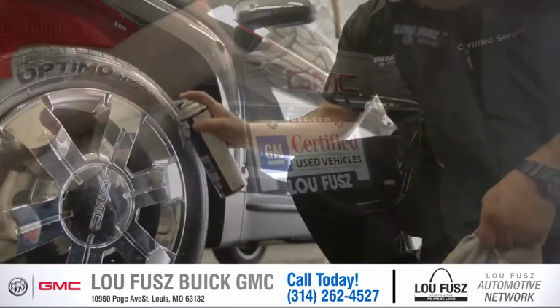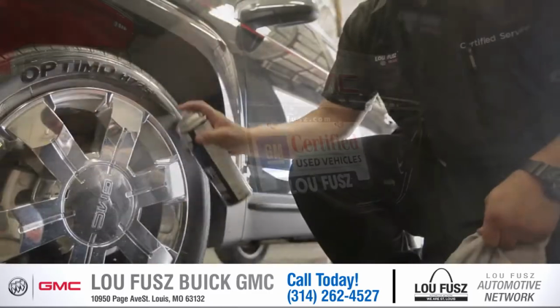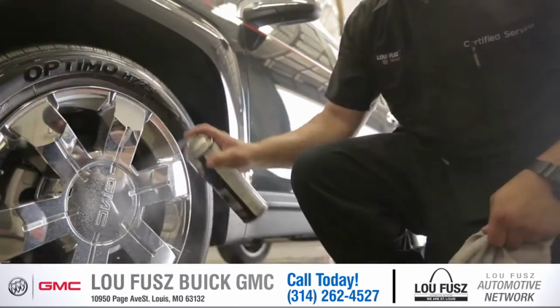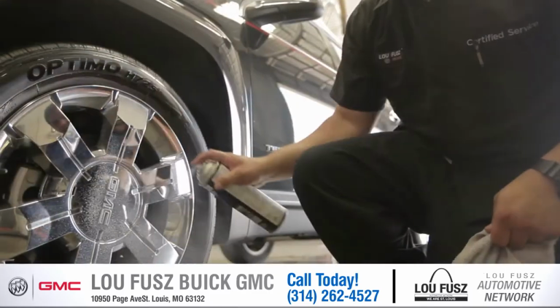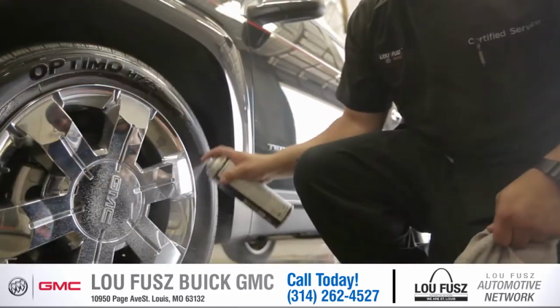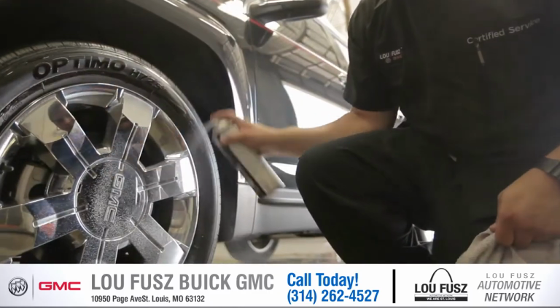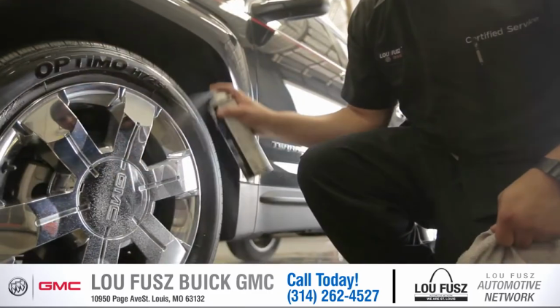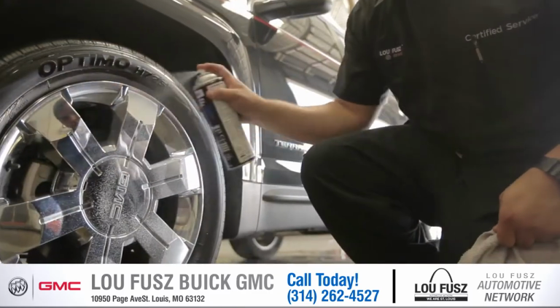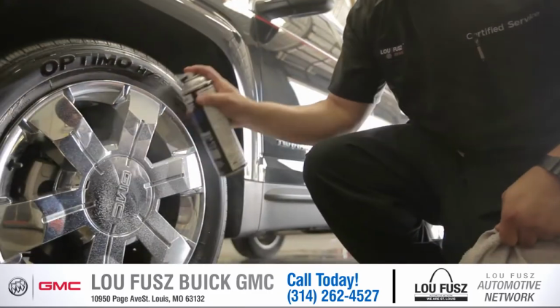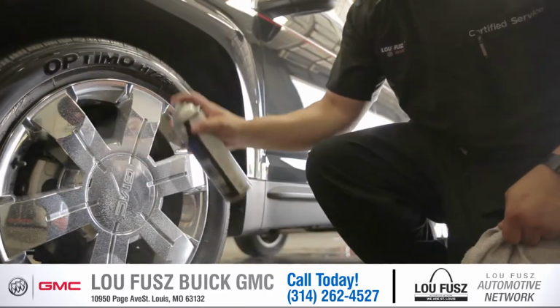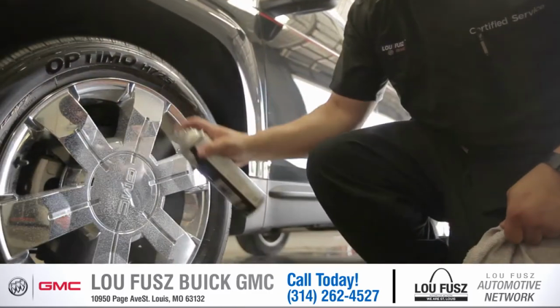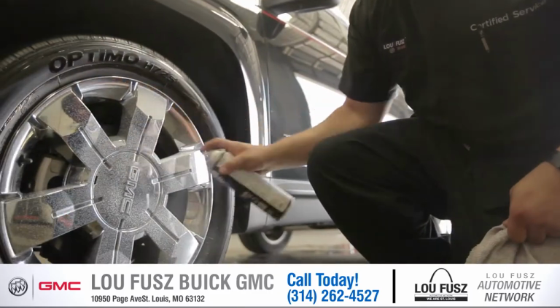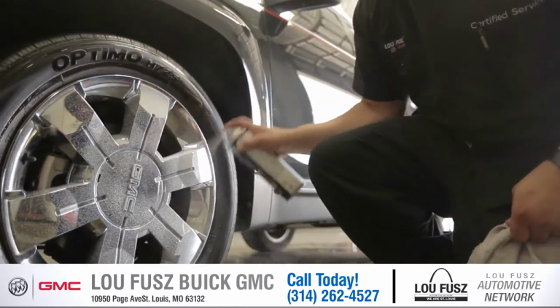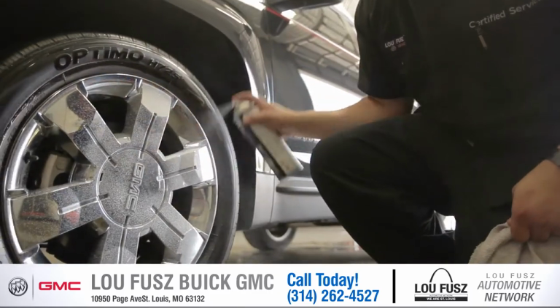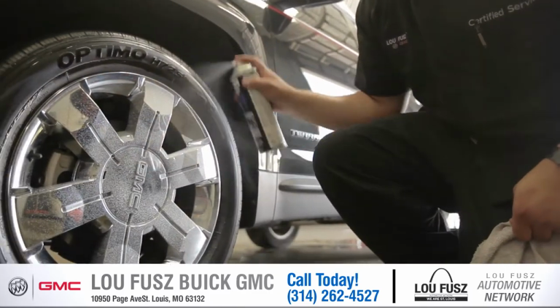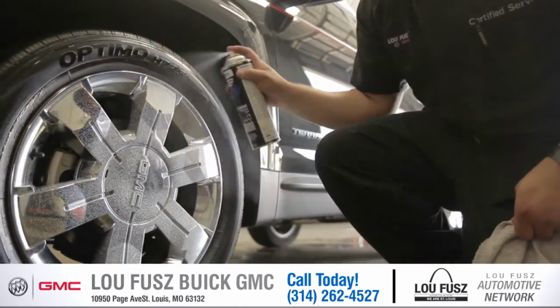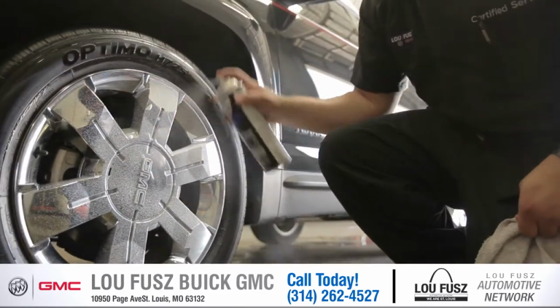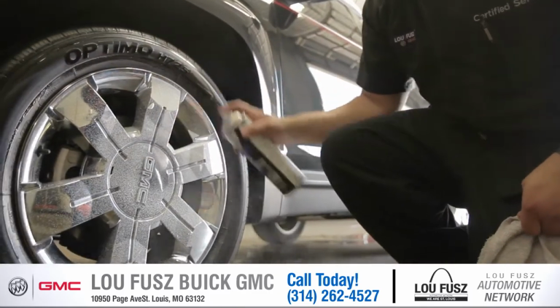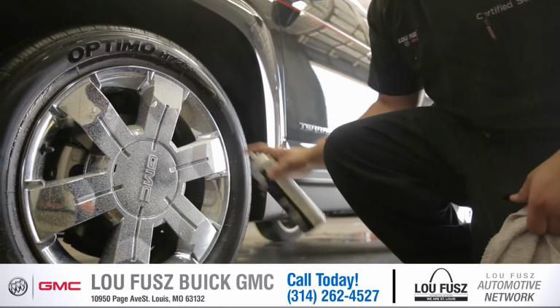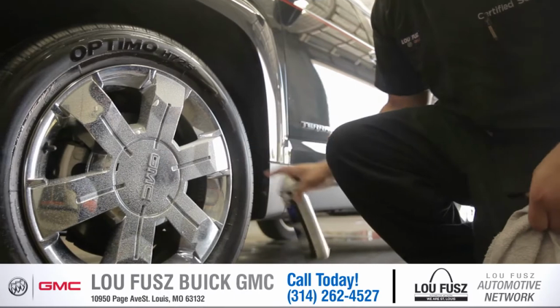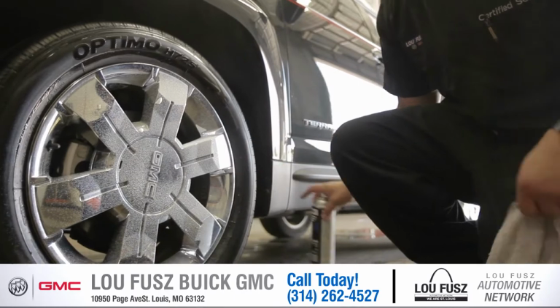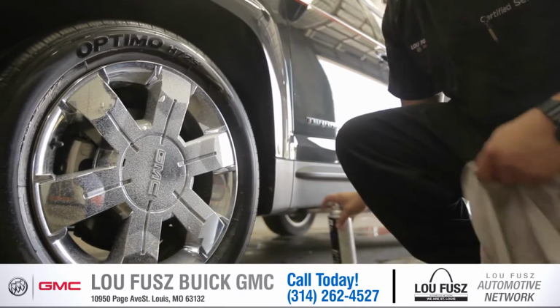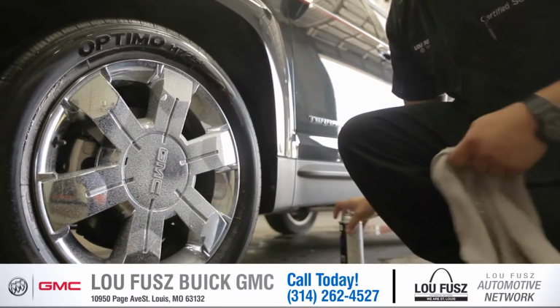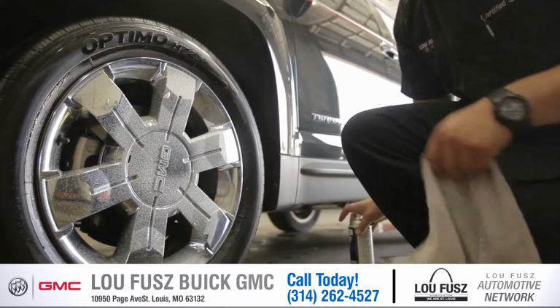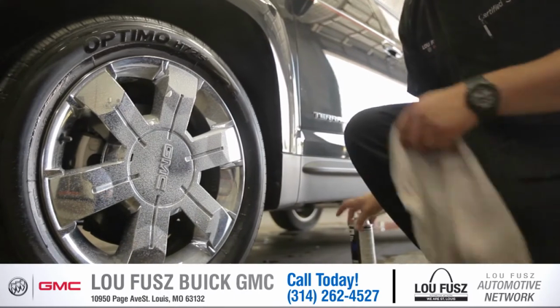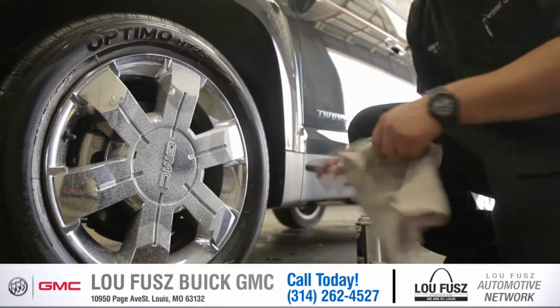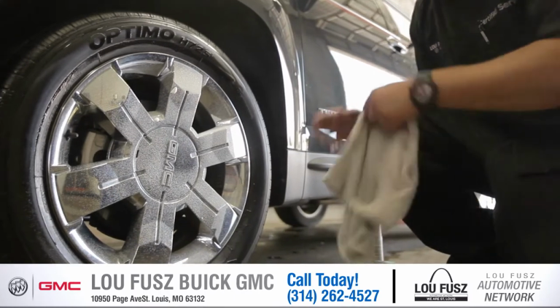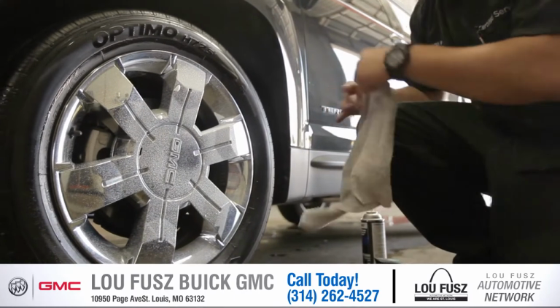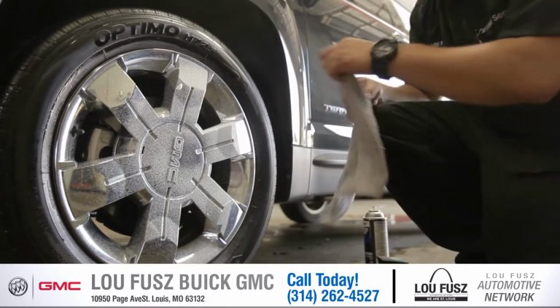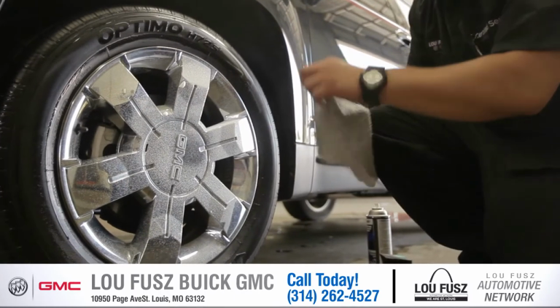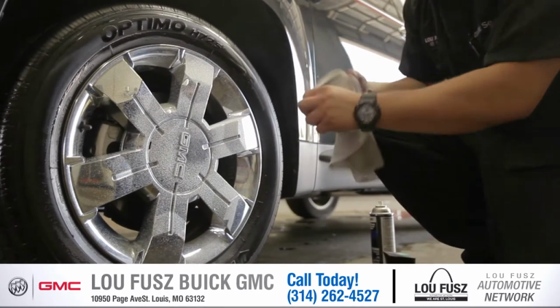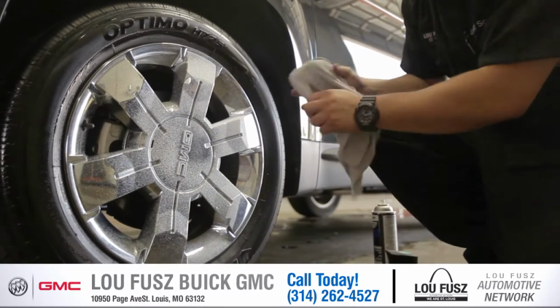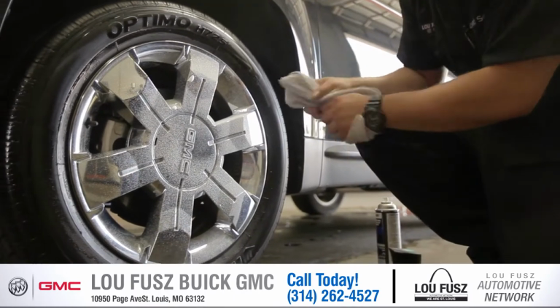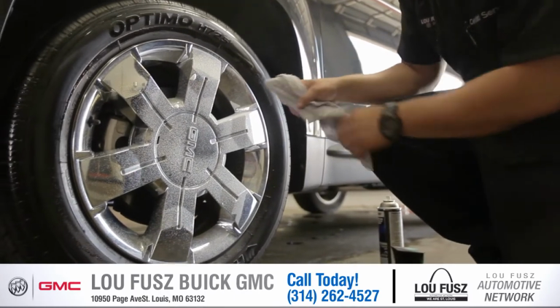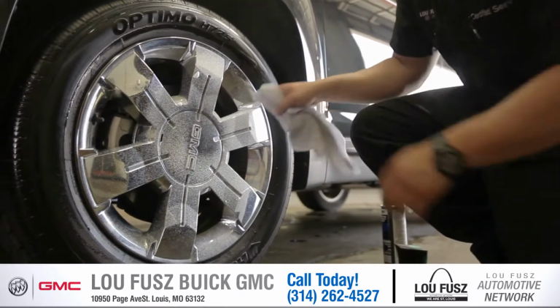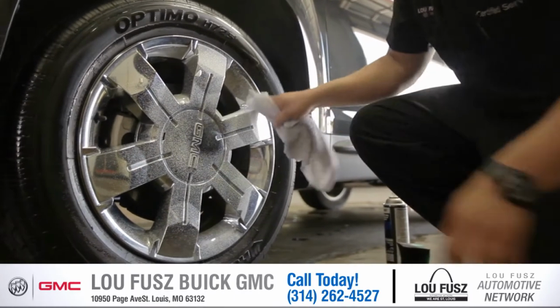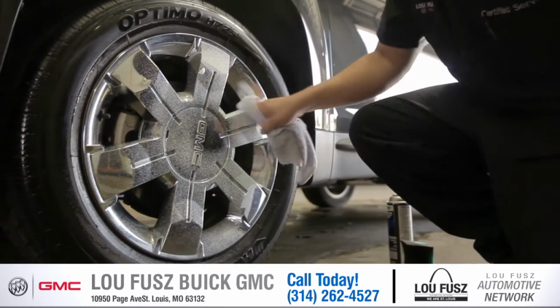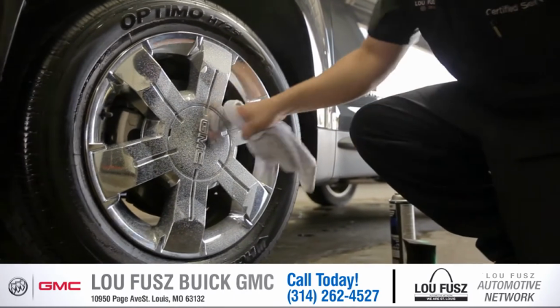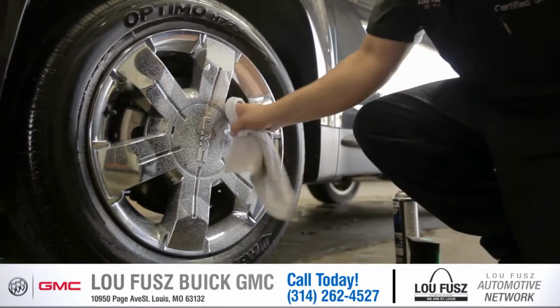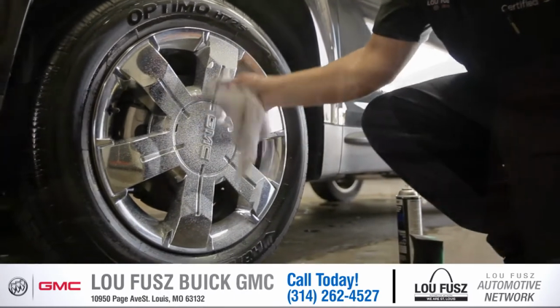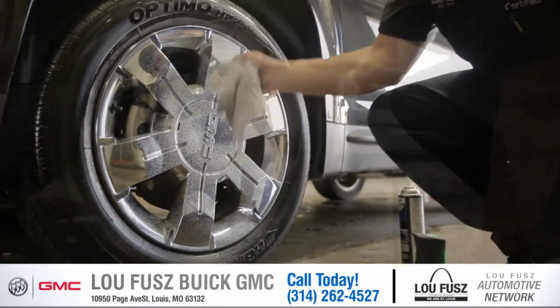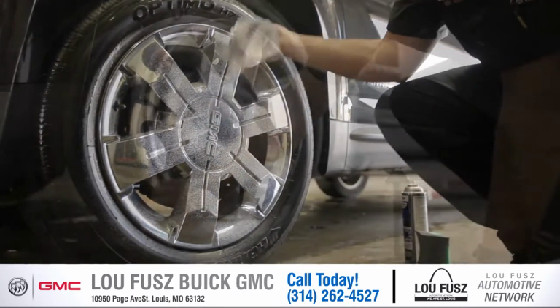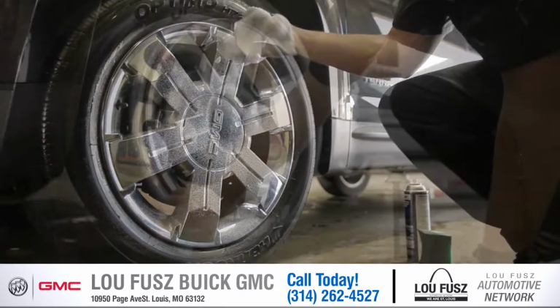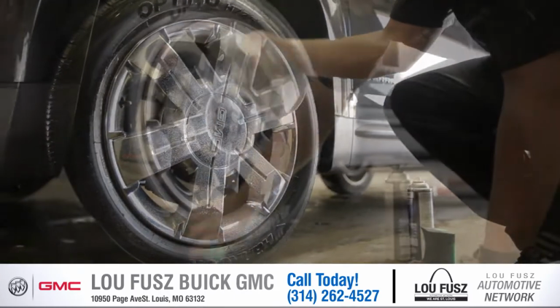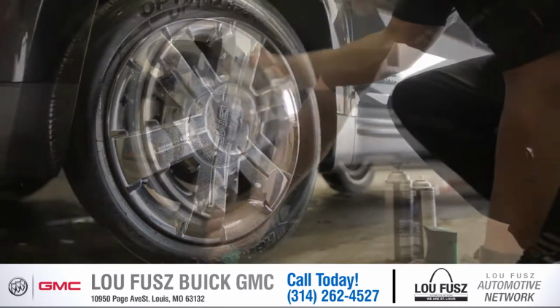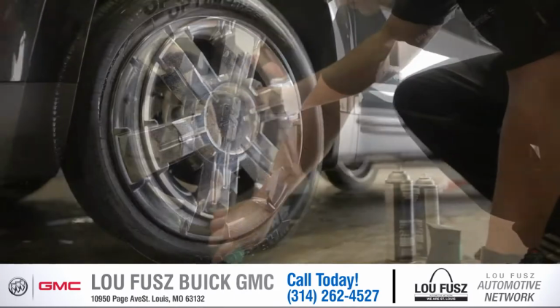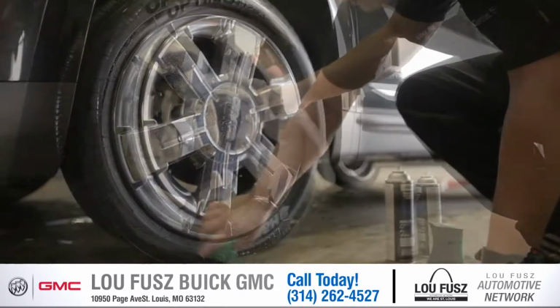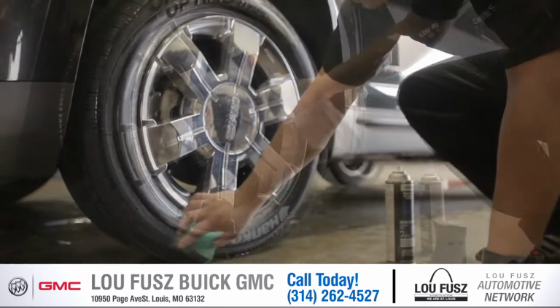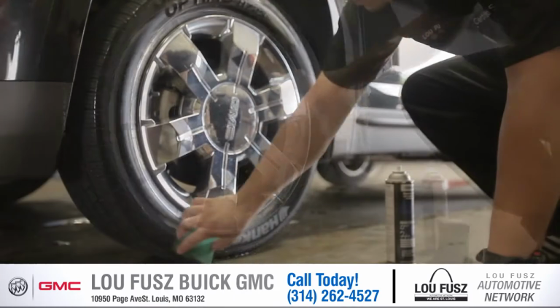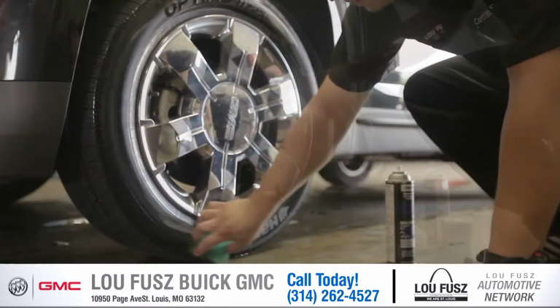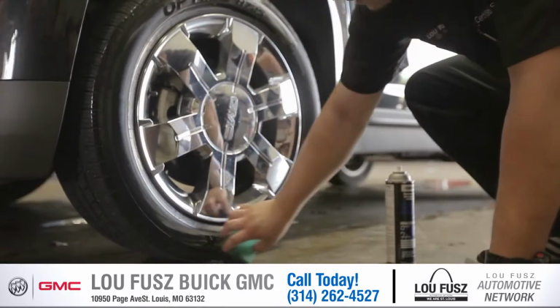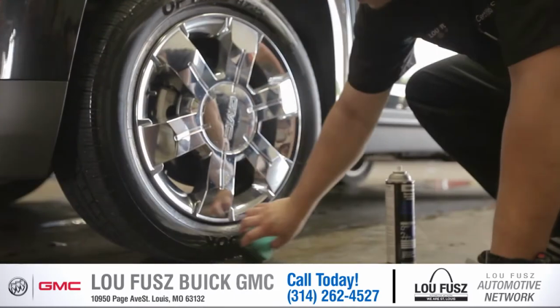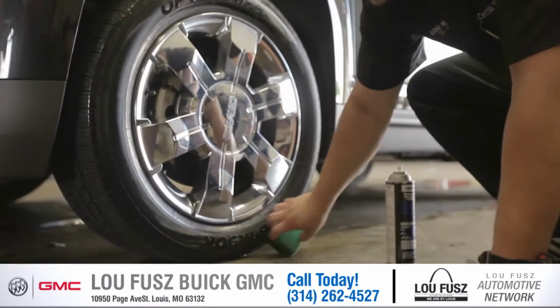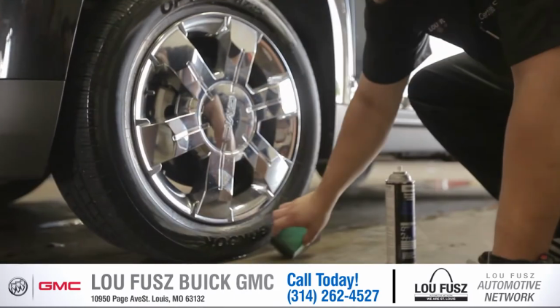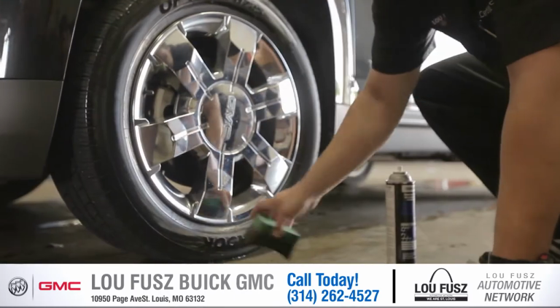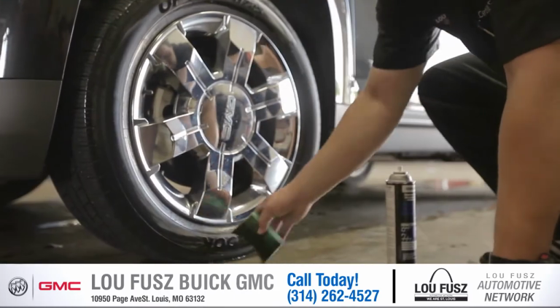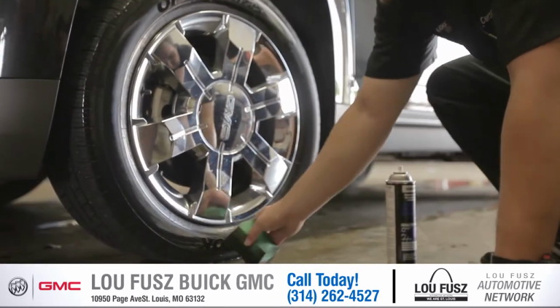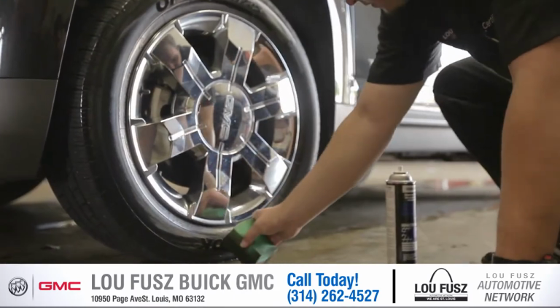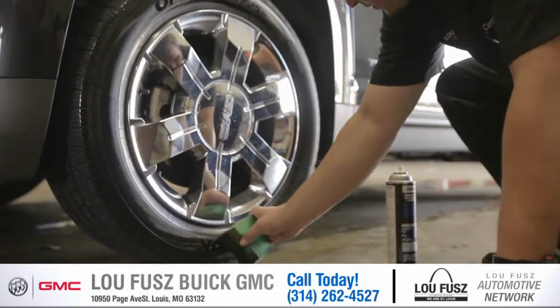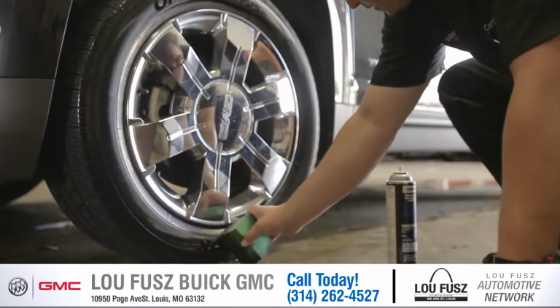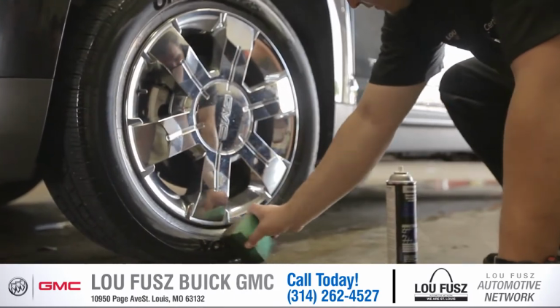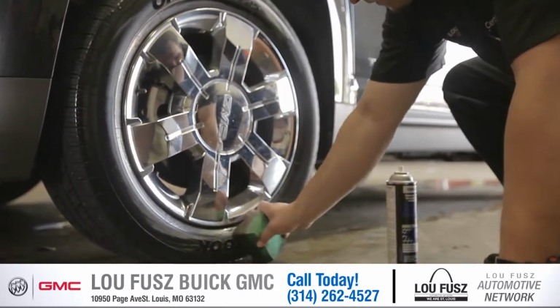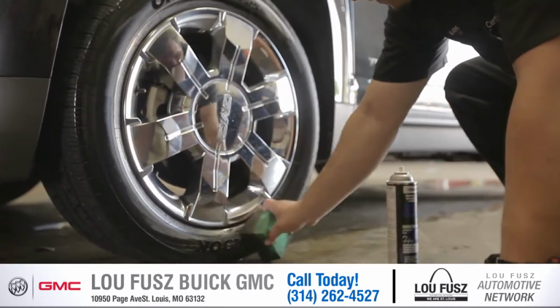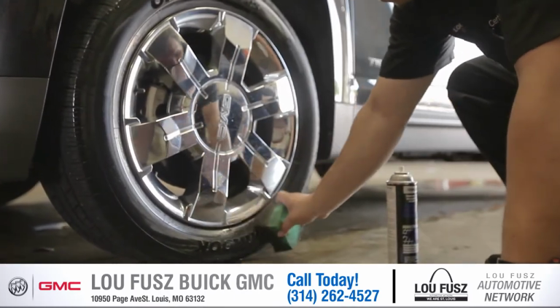Once we're finished shammying the car down, then we start out with the tires usually. We make sure they look shiny and real brand new.